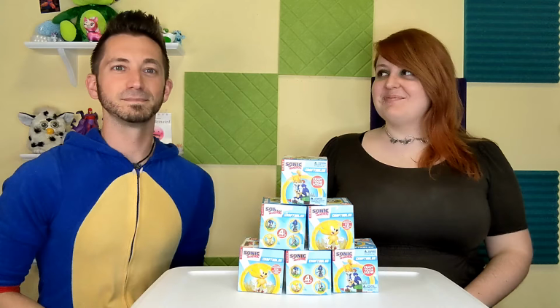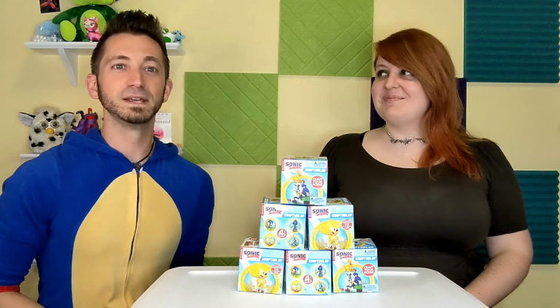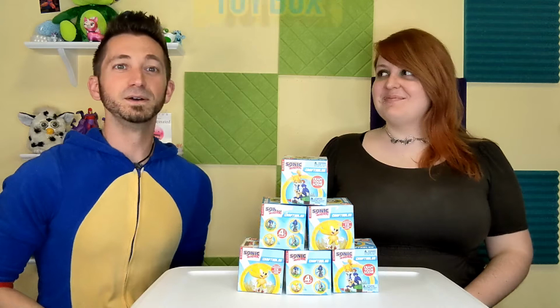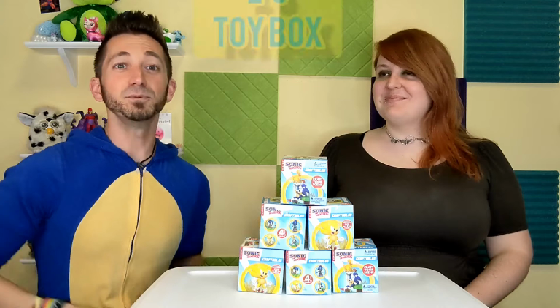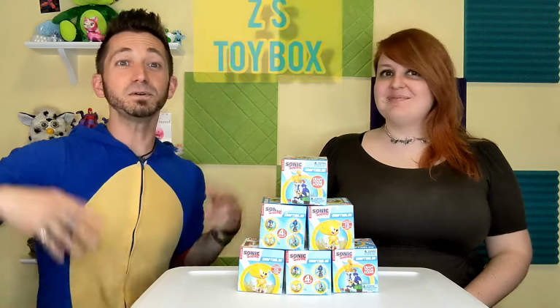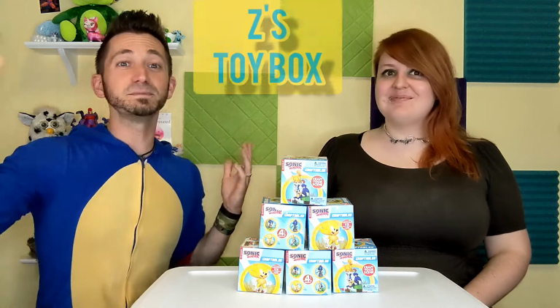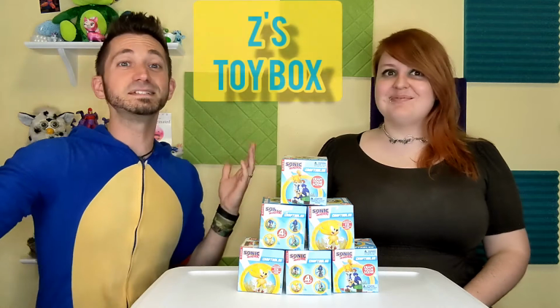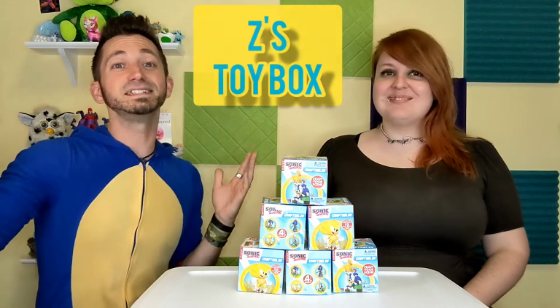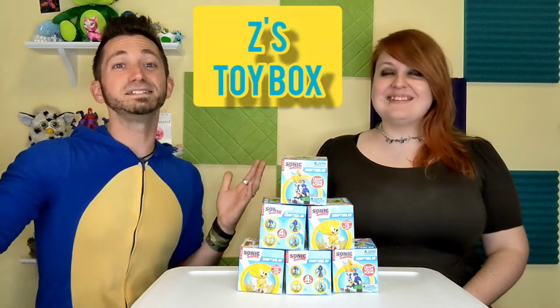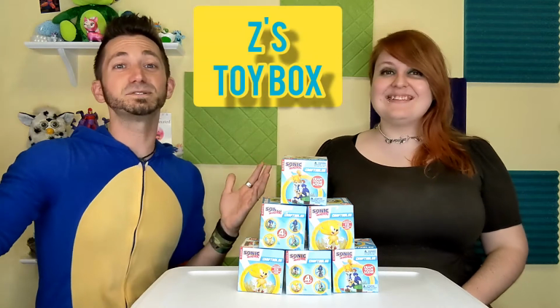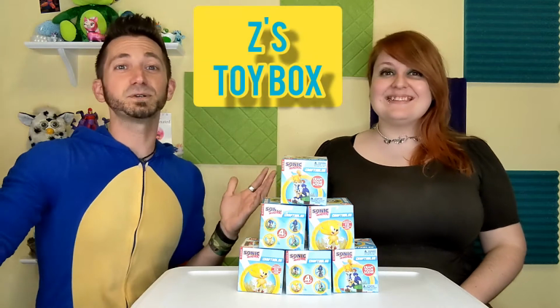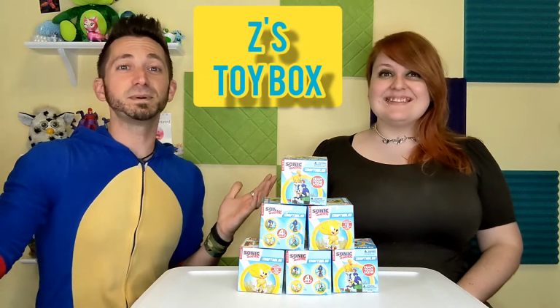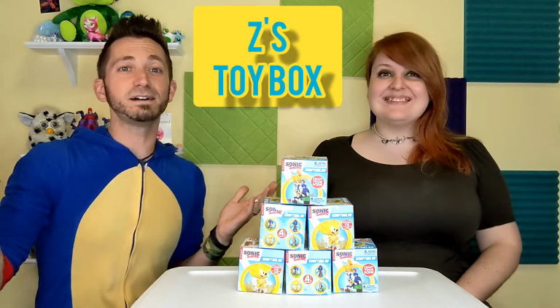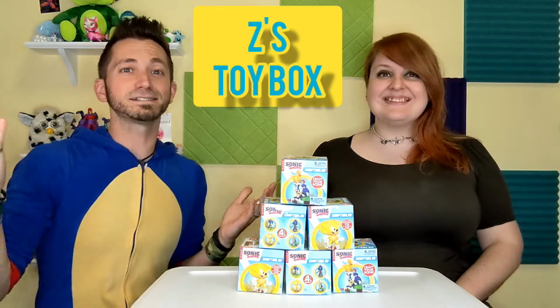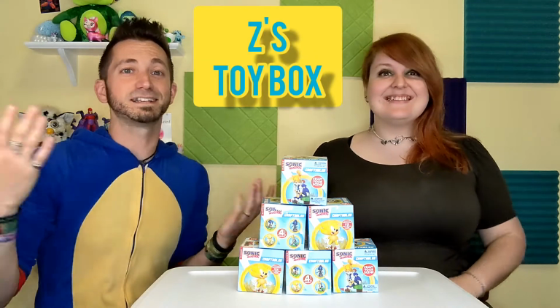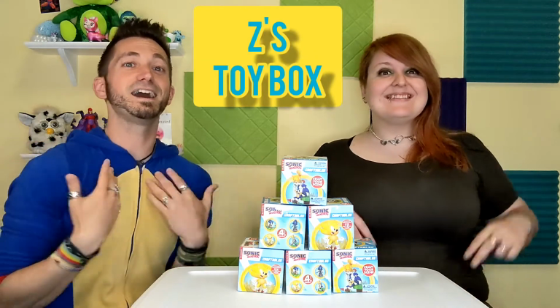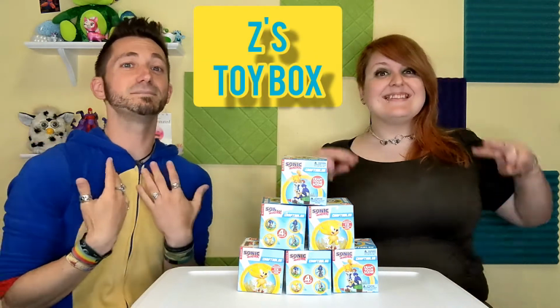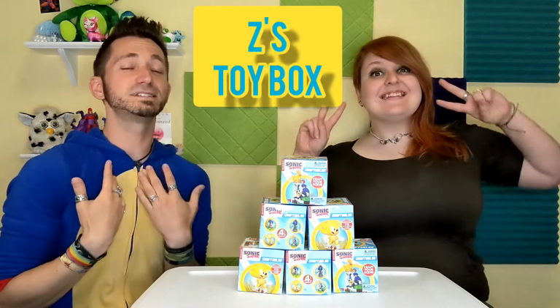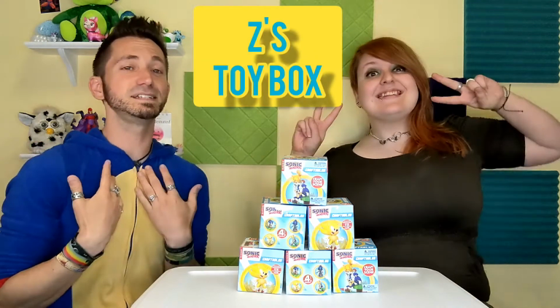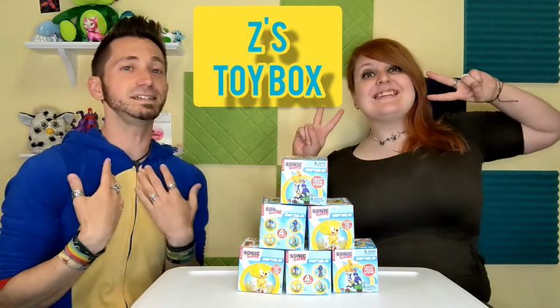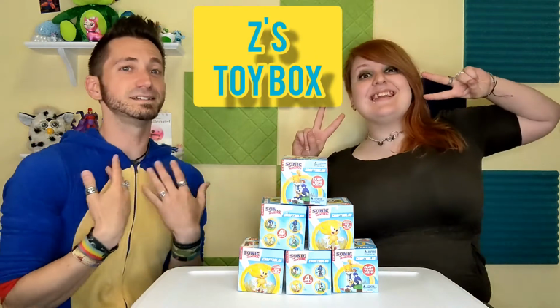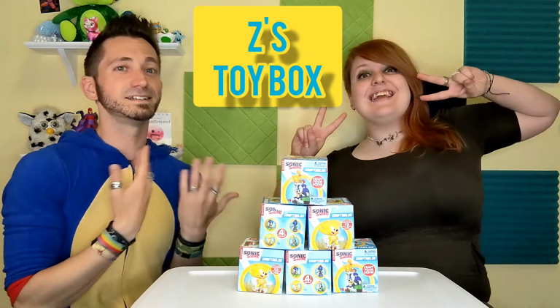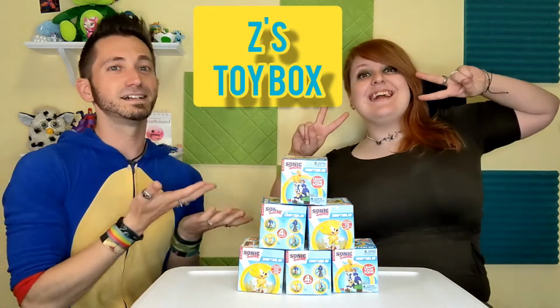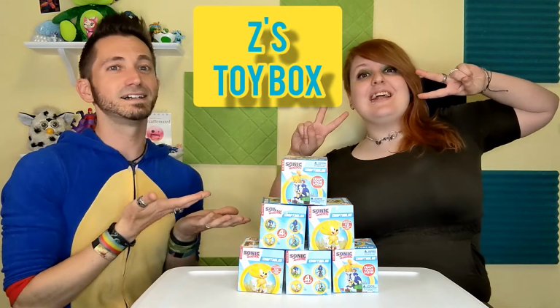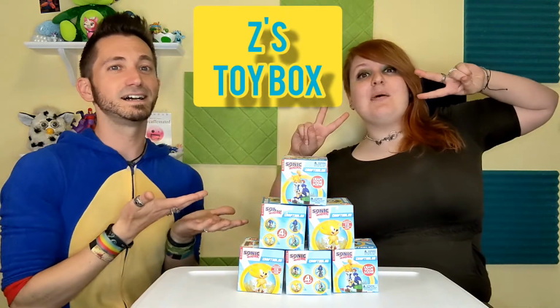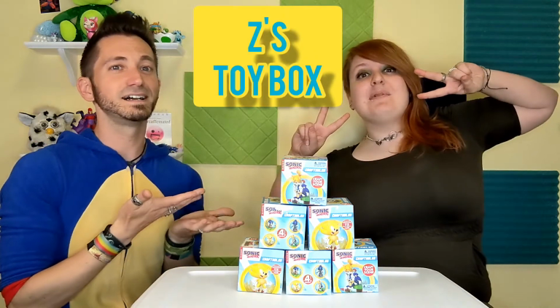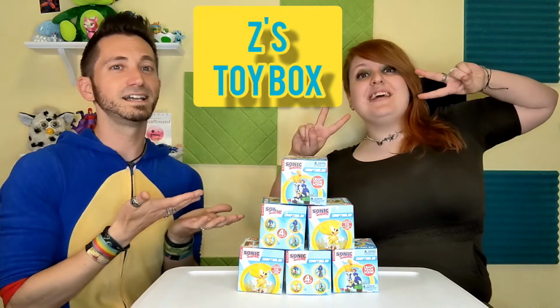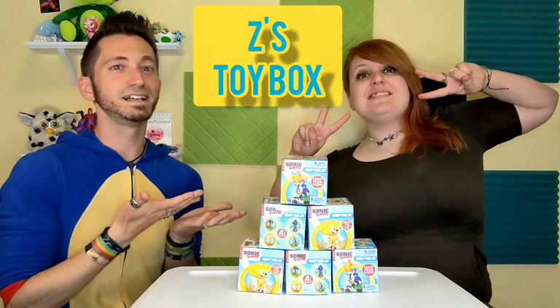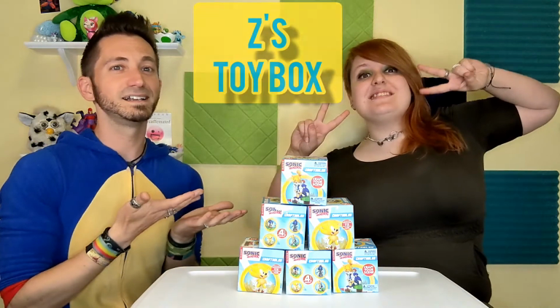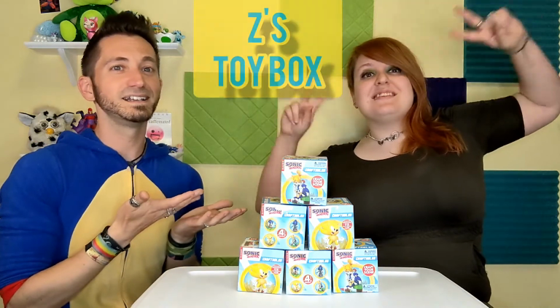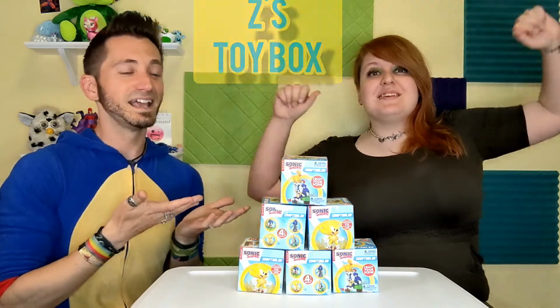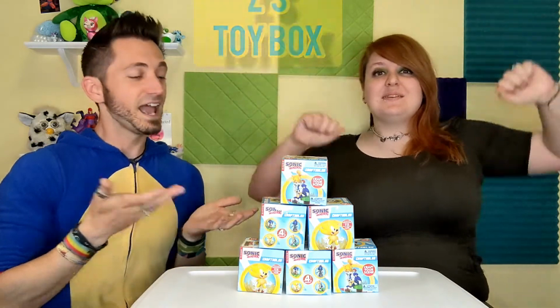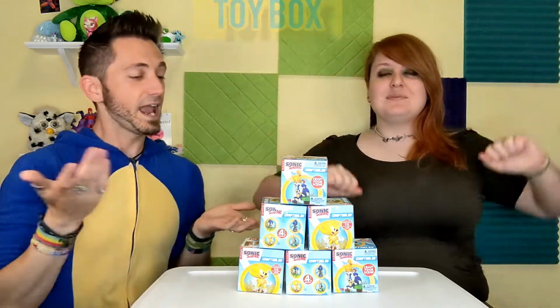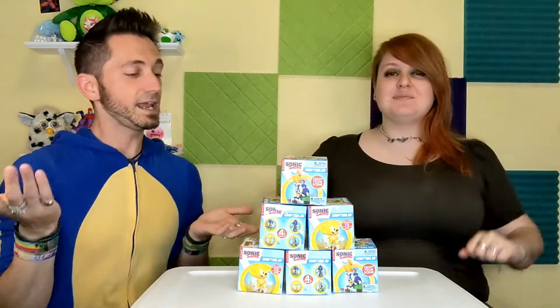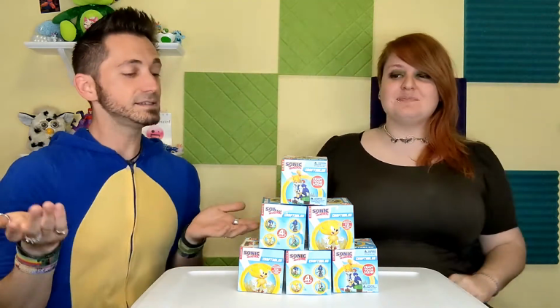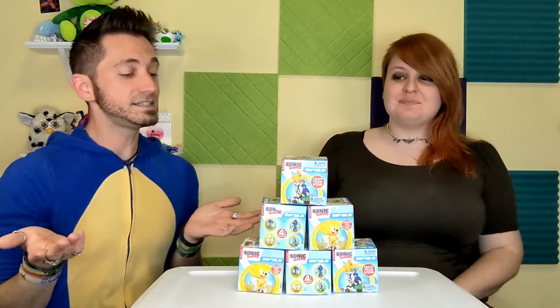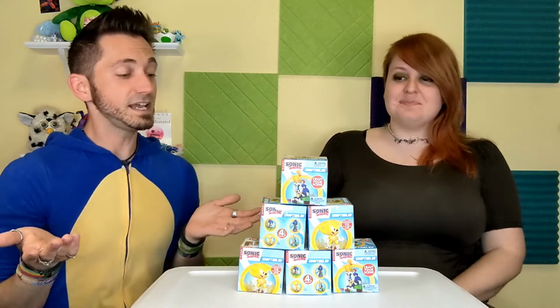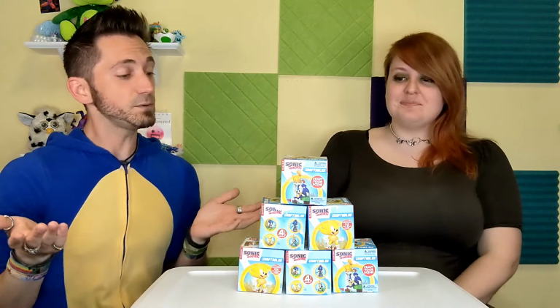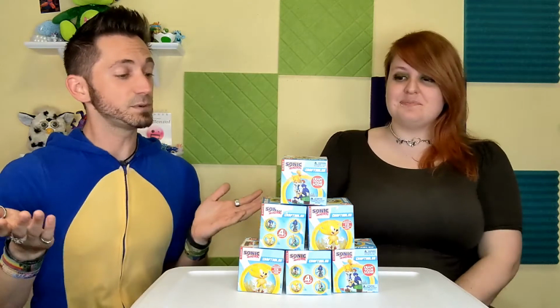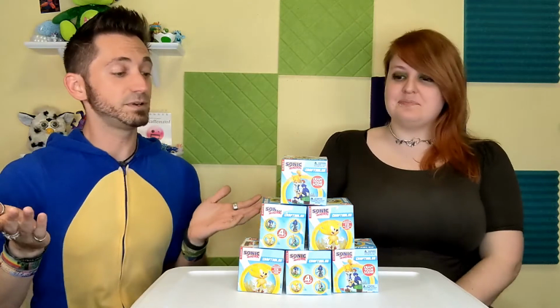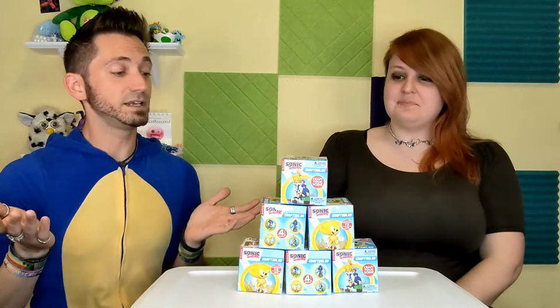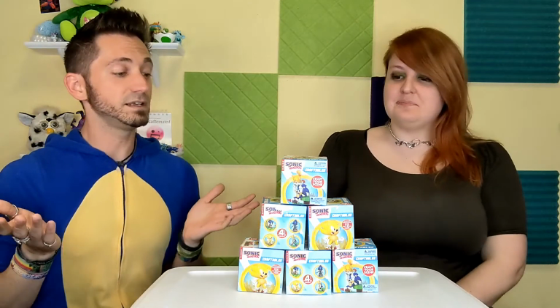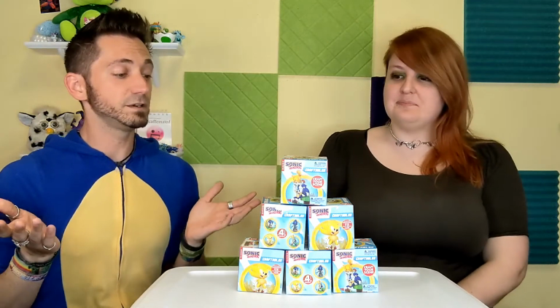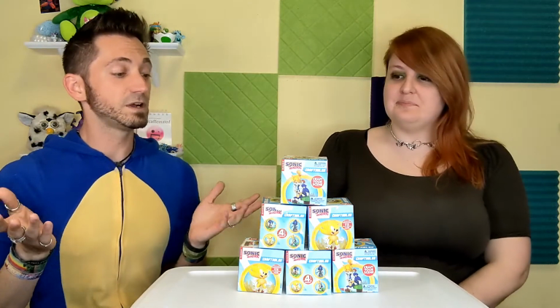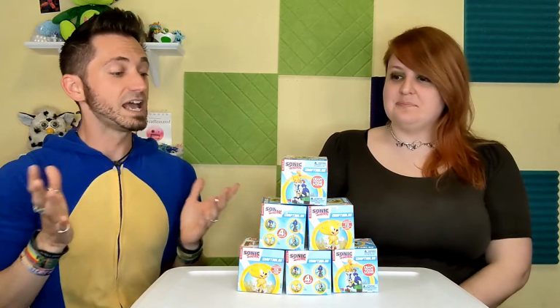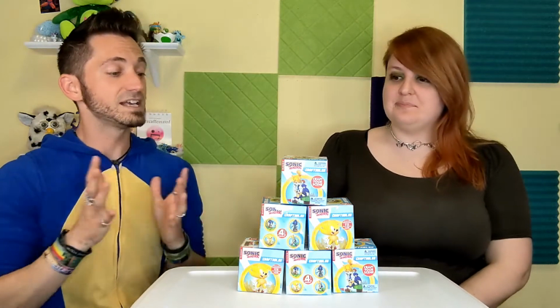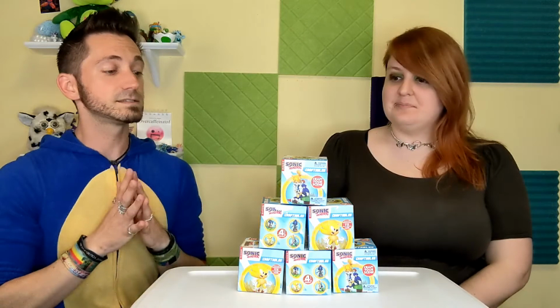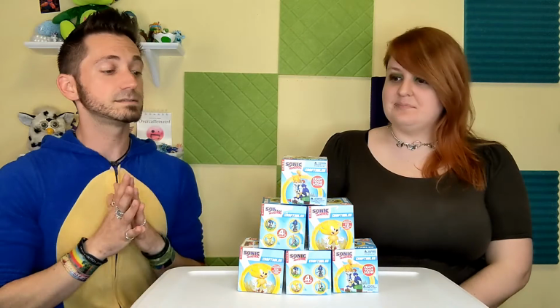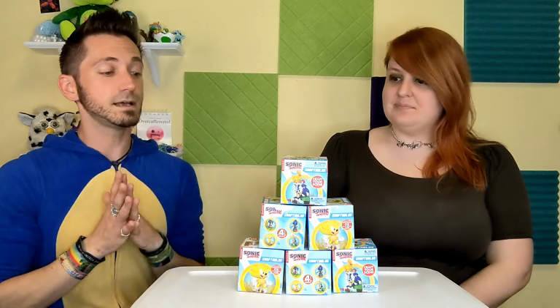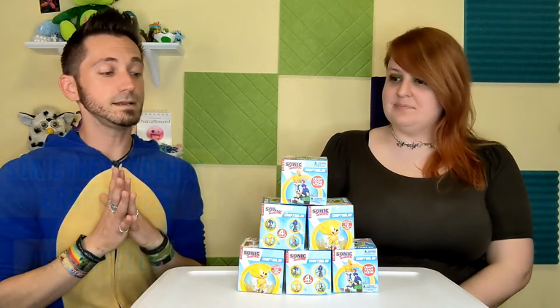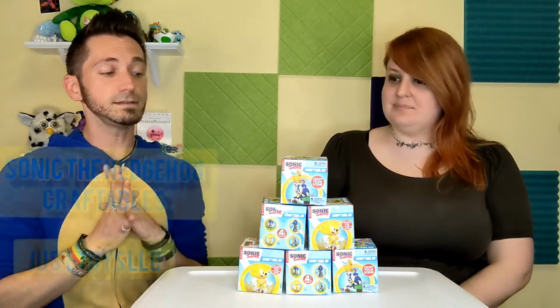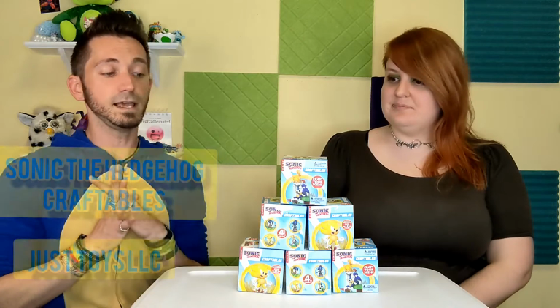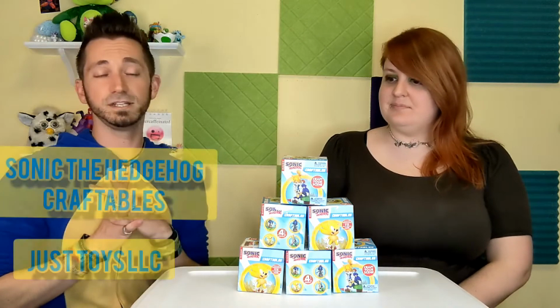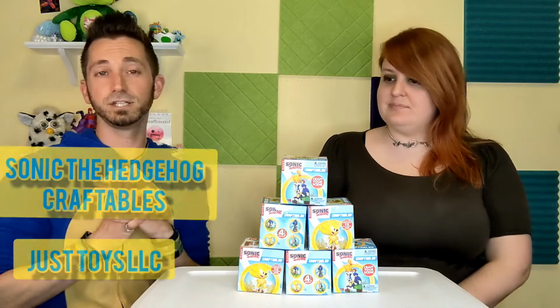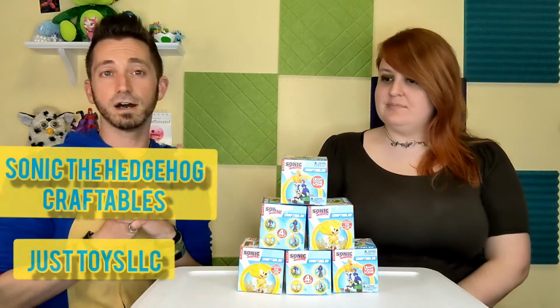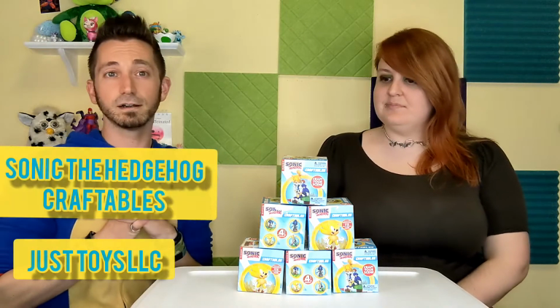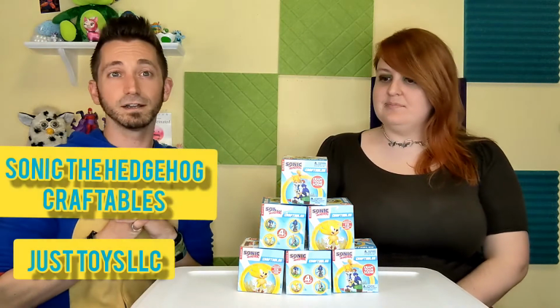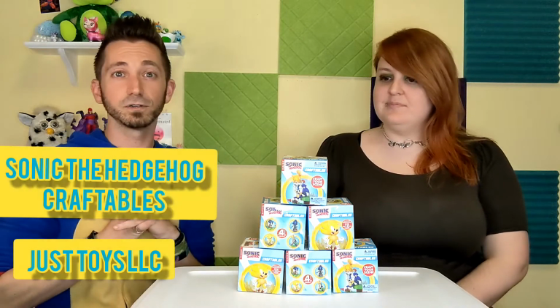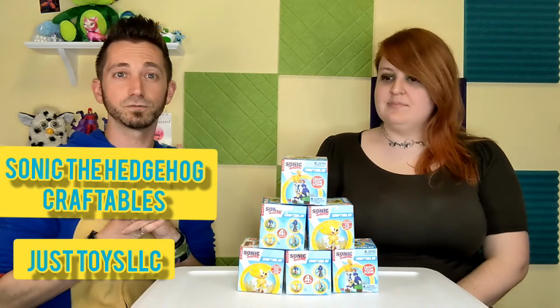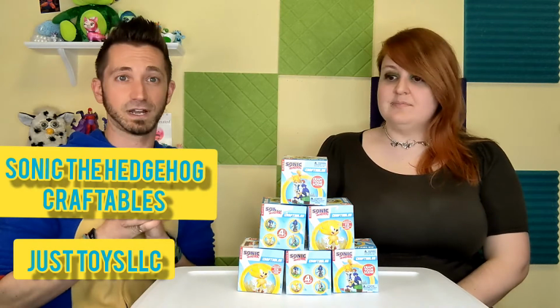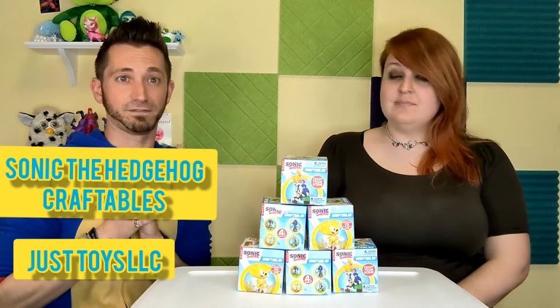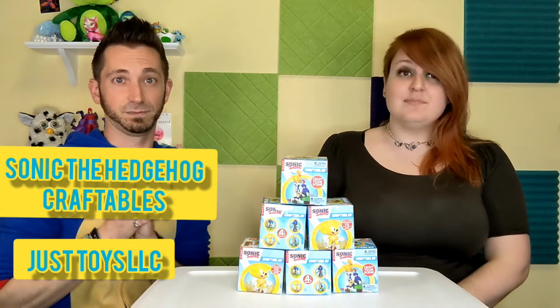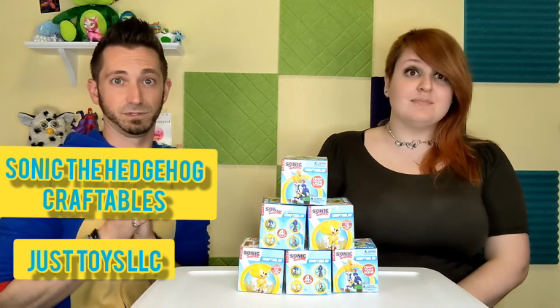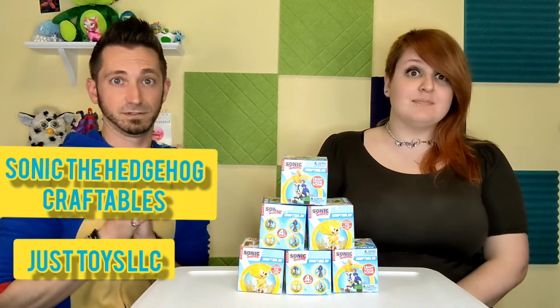Welcome to Z's Toy Box. I'm Z. And I'm Liss. And today we're bringing you Sonic the Hedgehog Craftables.